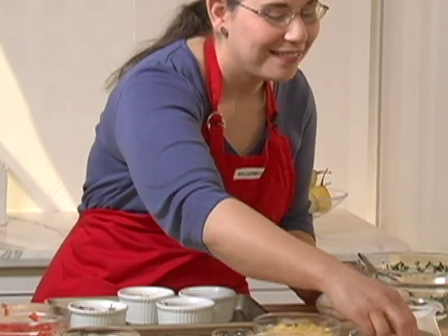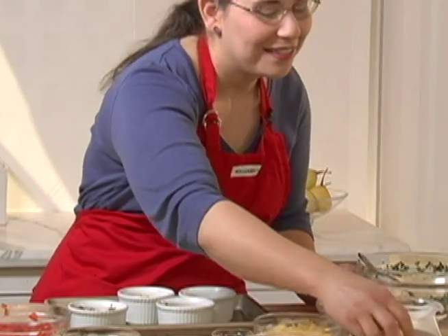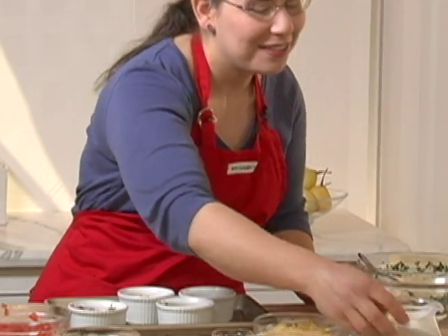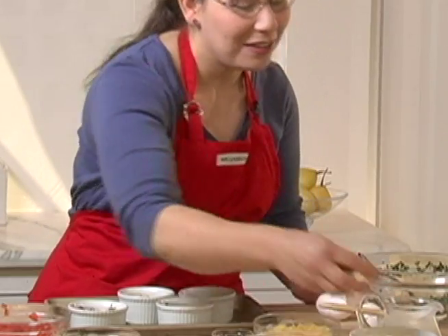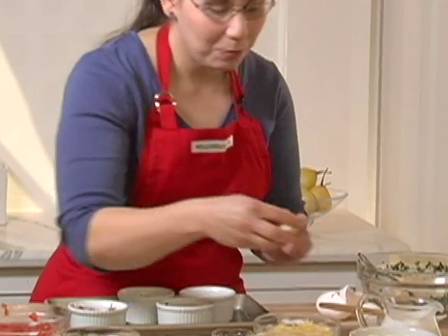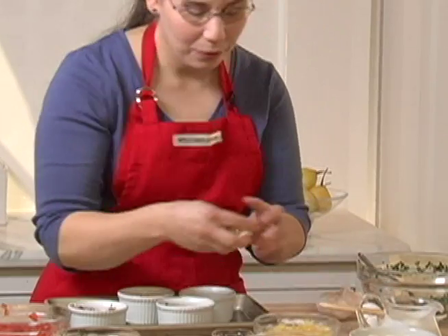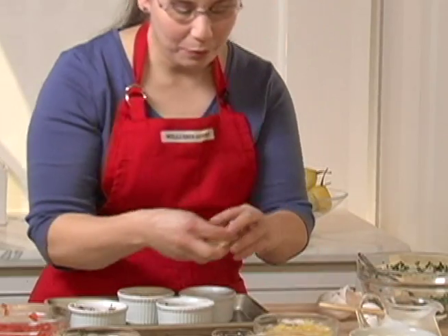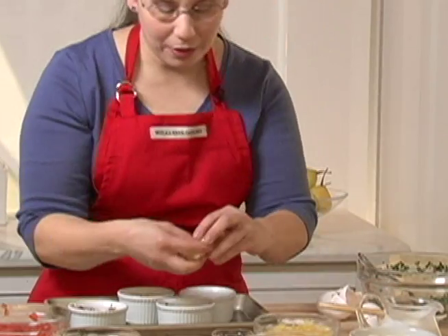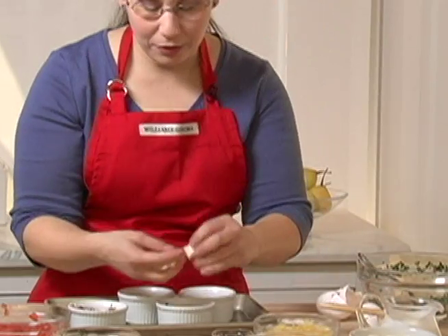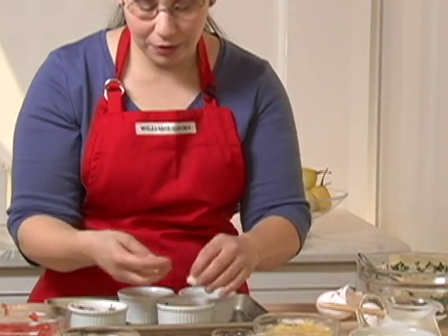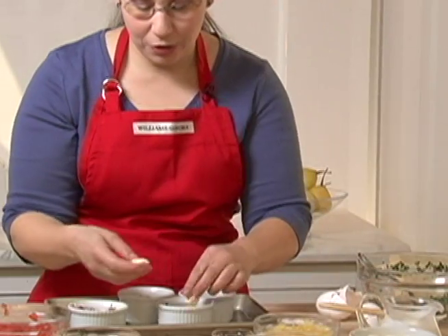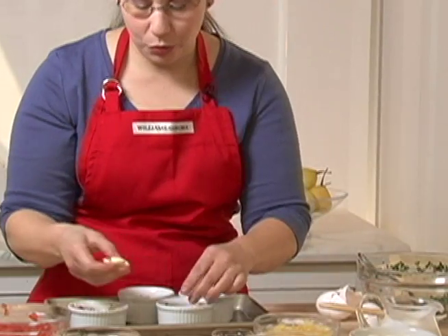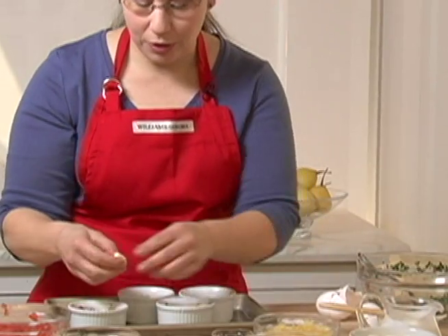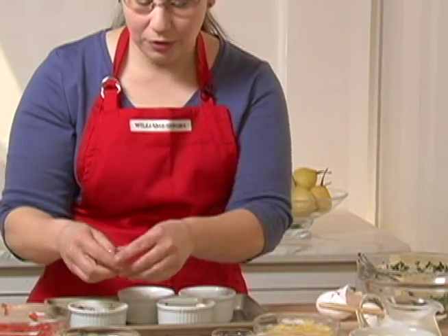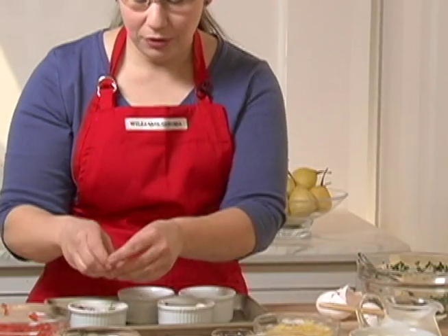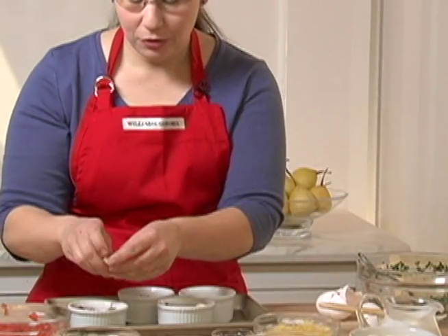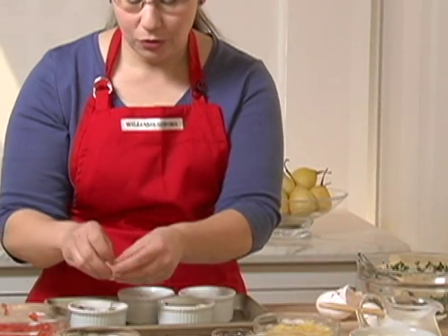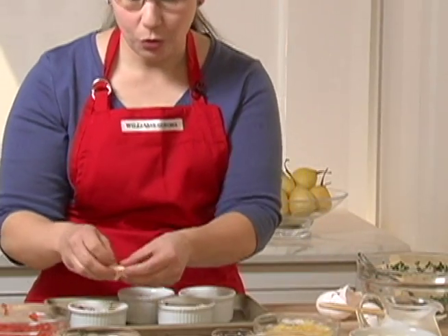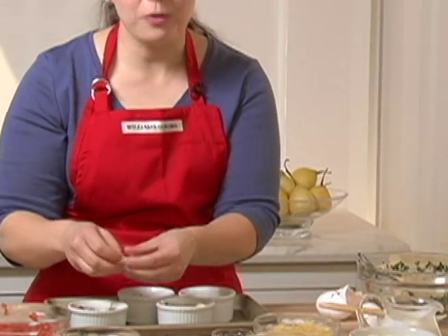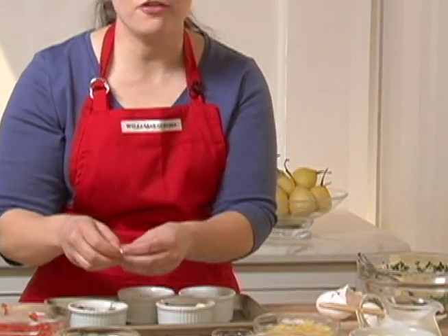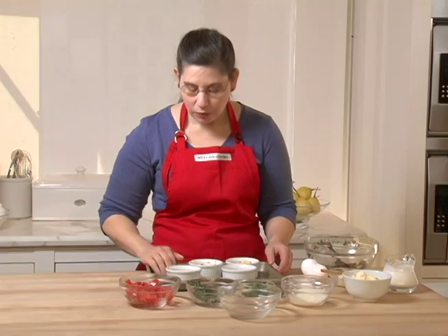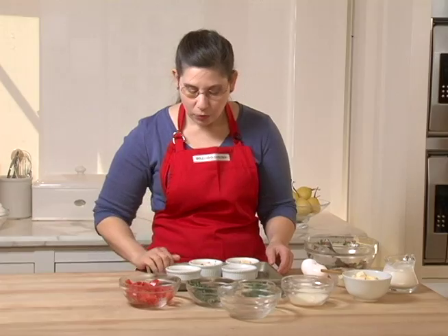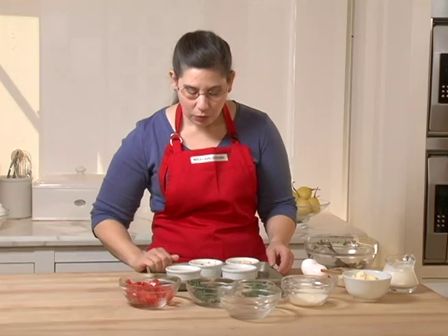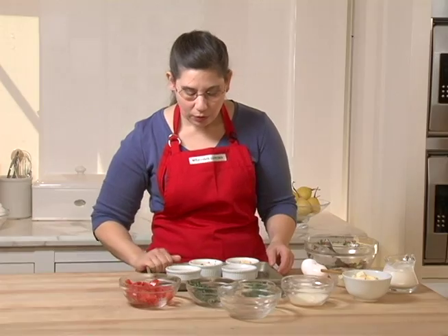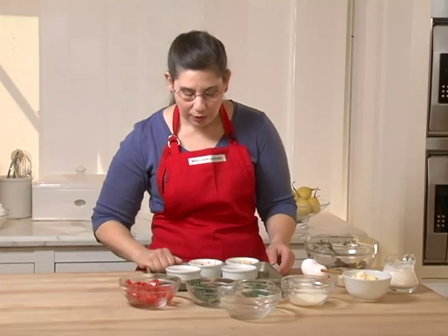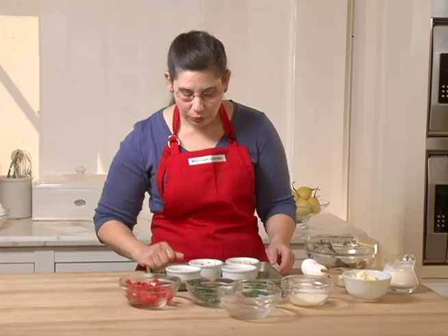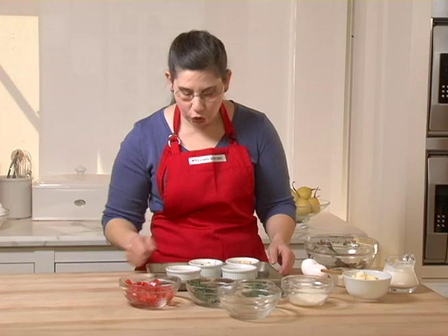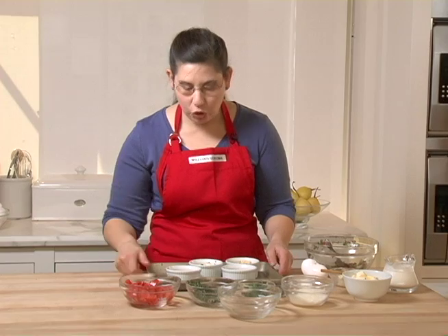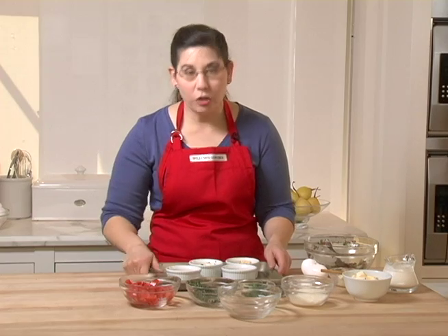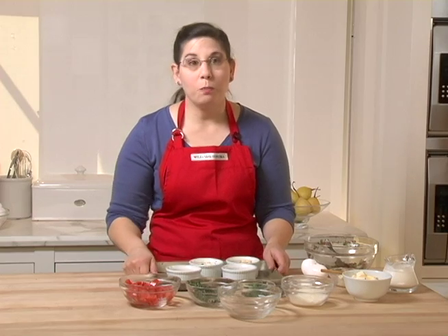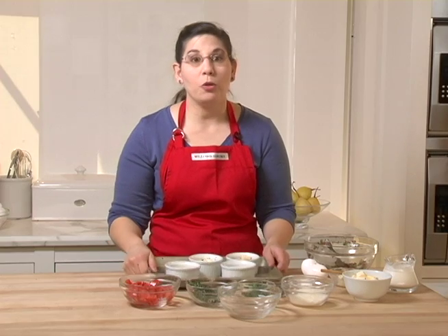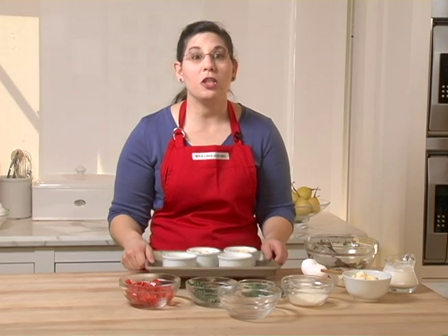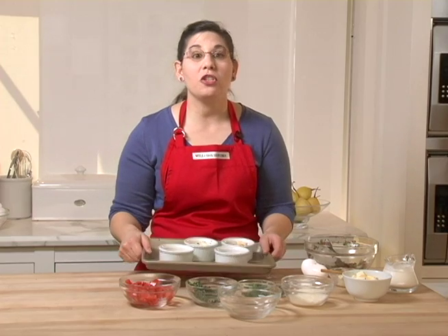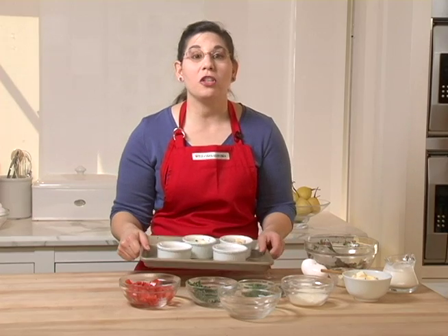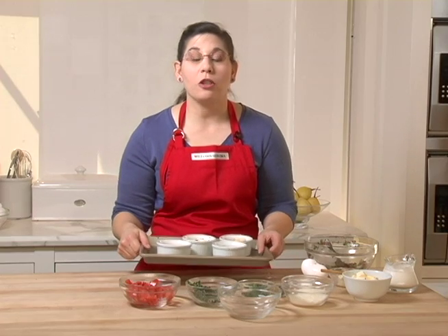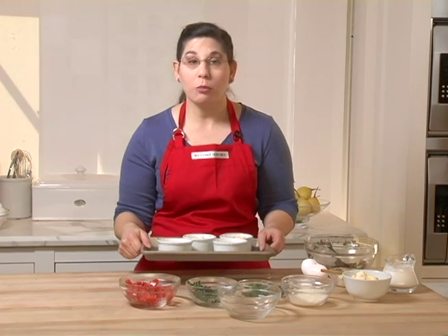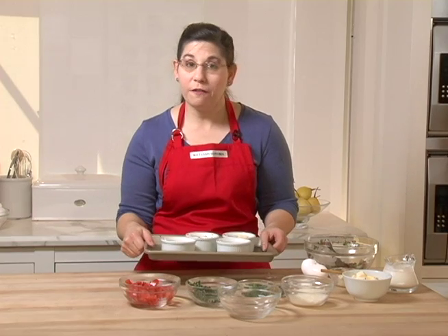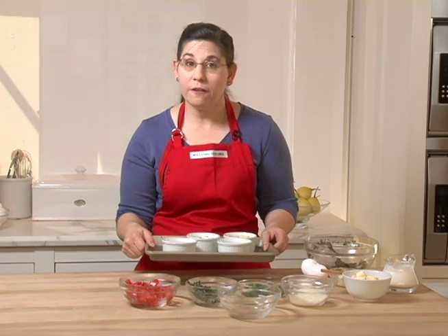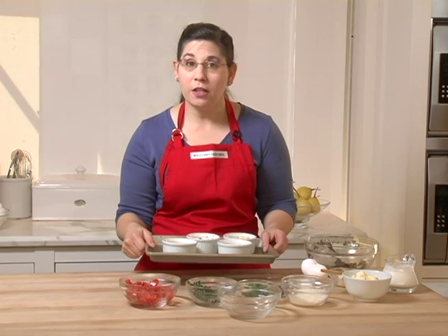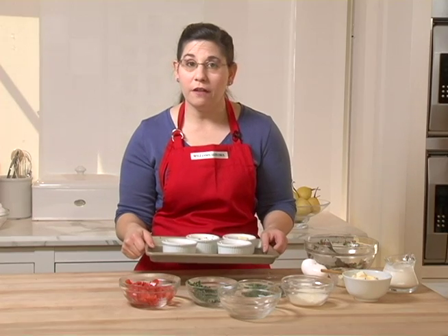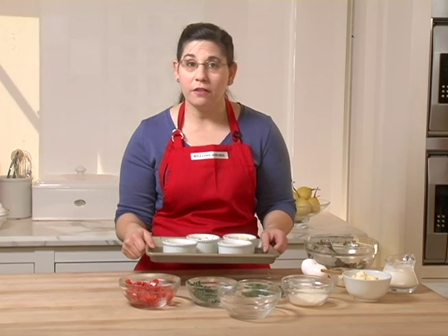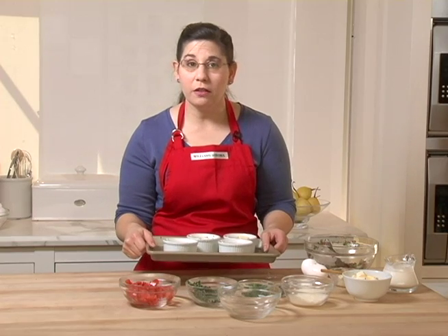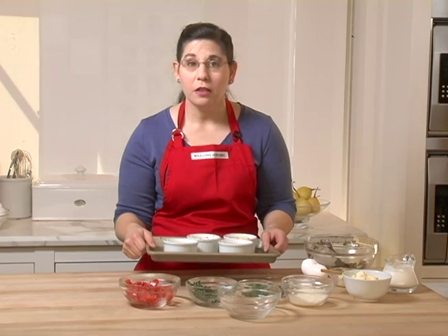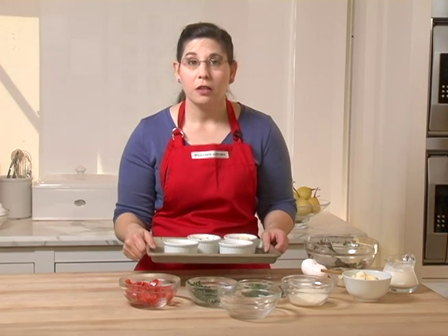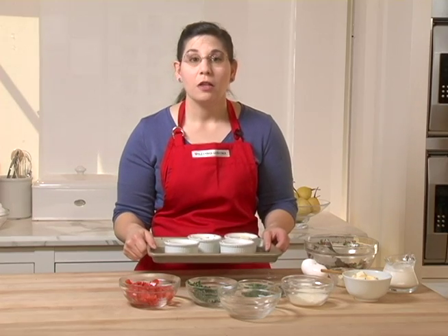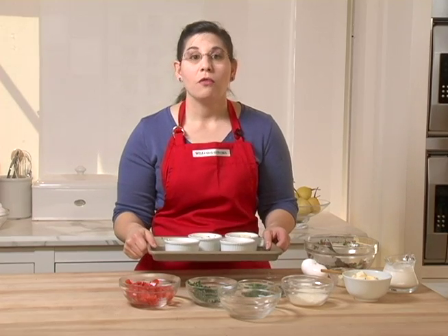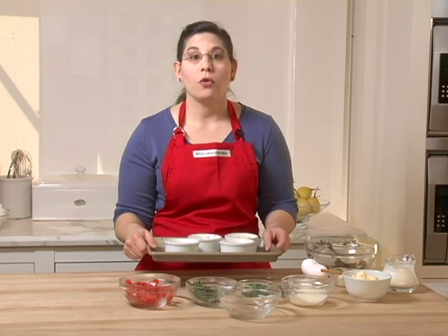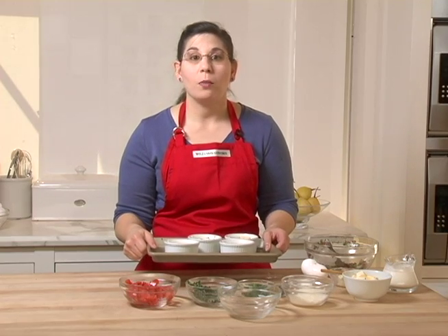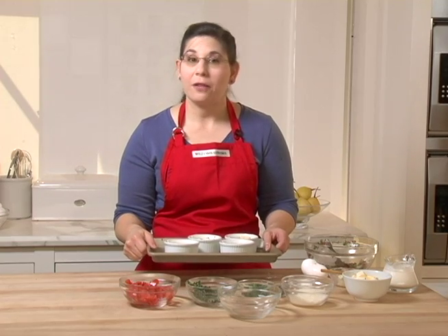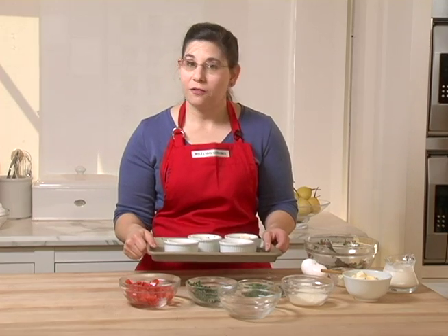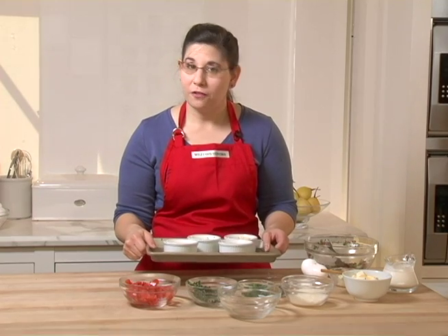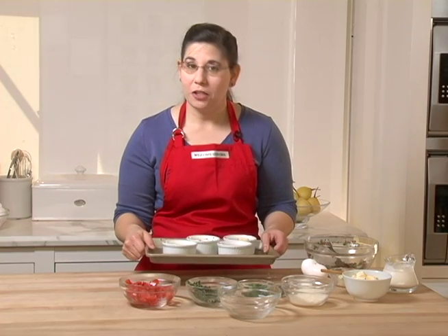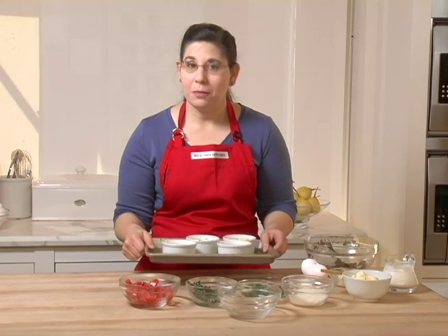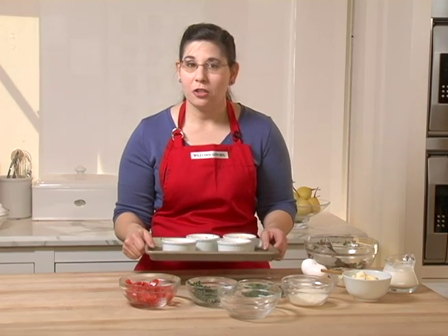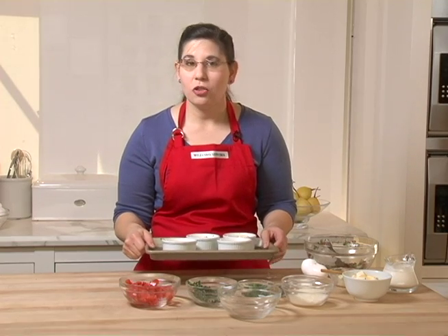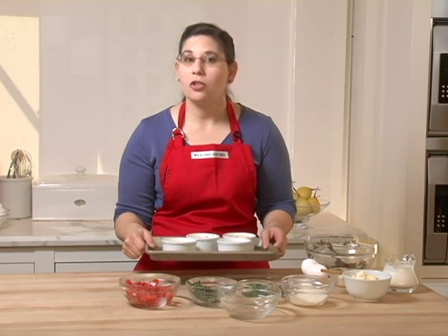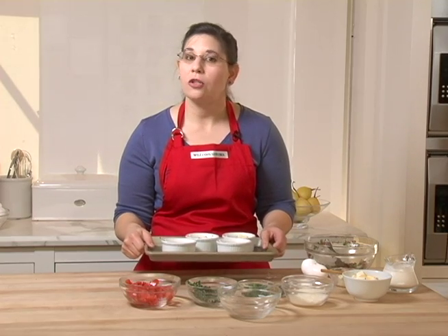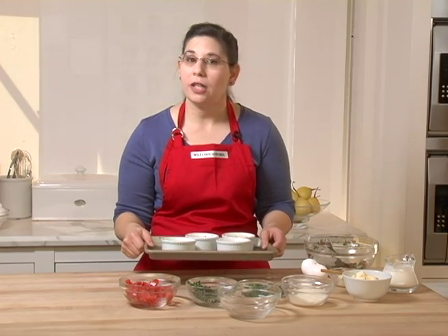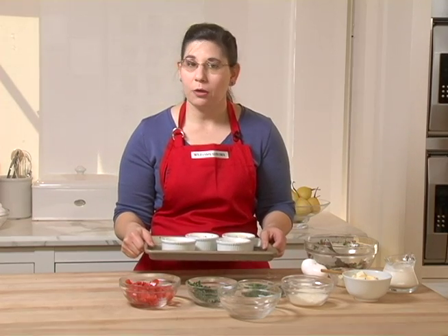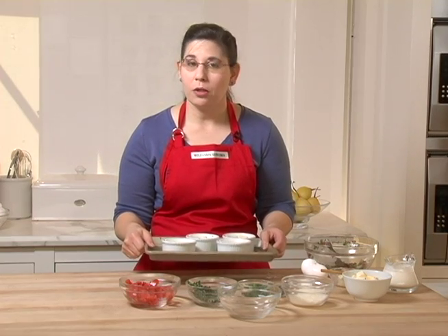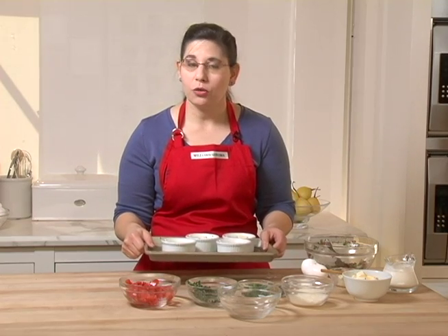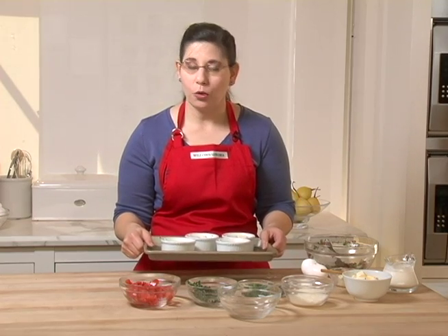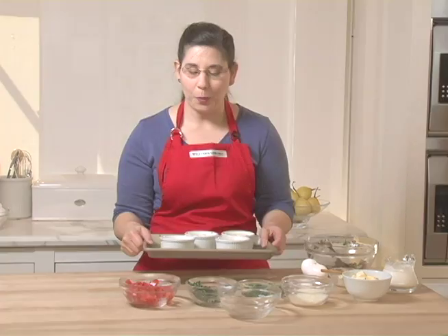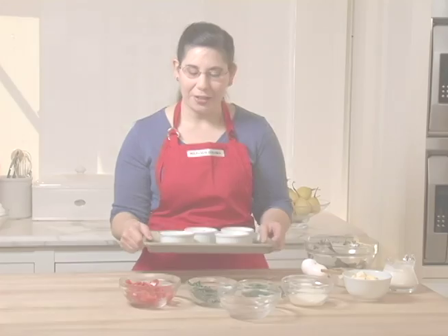A dollop of butter on each one. Now we're just going to put these in a 350° oven for about 15 minutes until the egg whites are opaque.